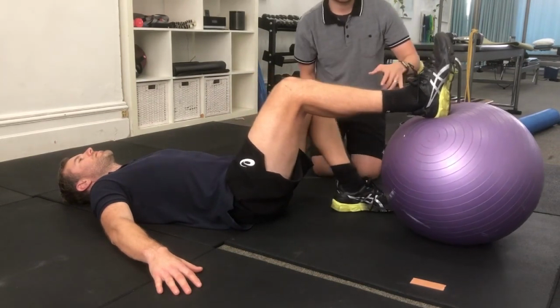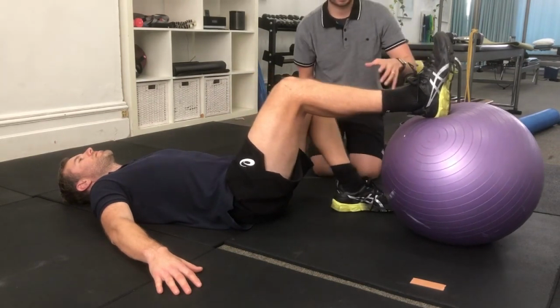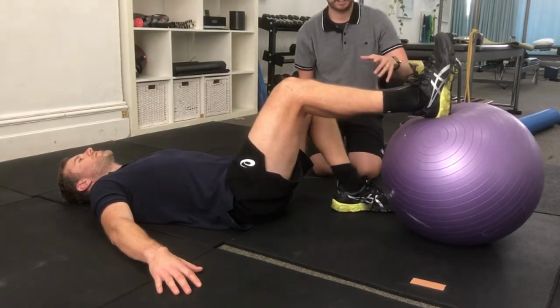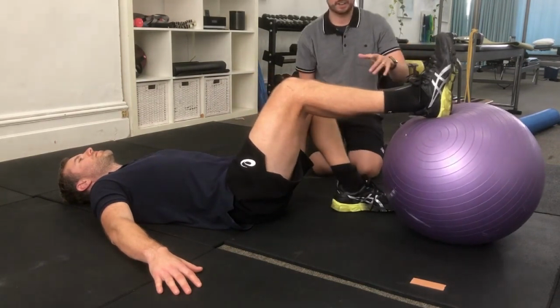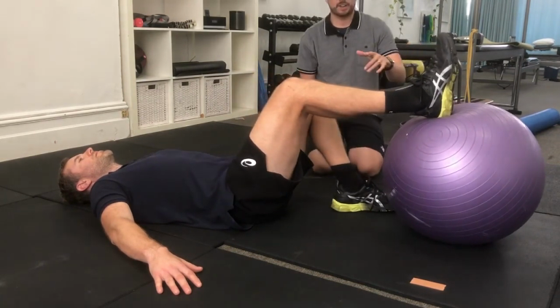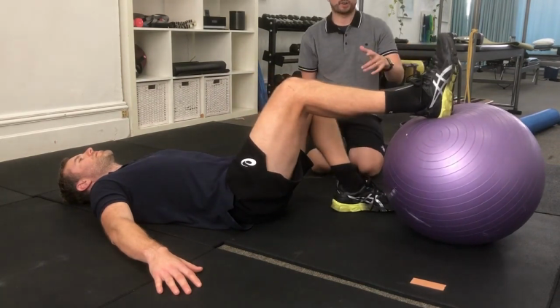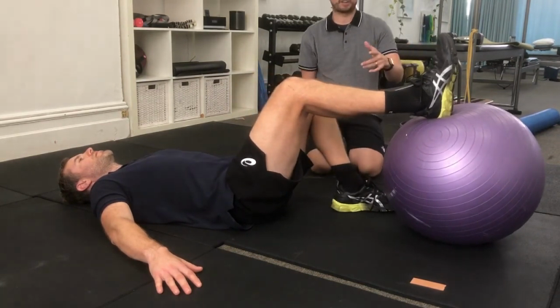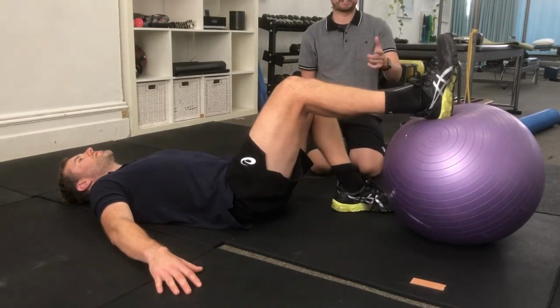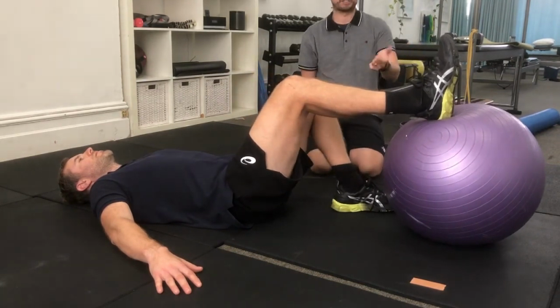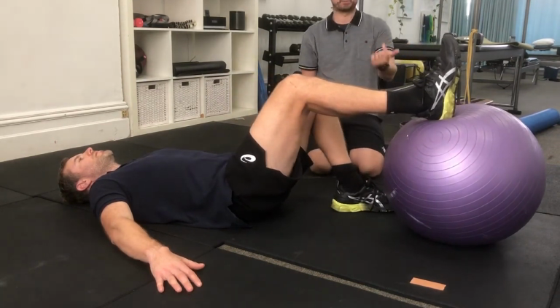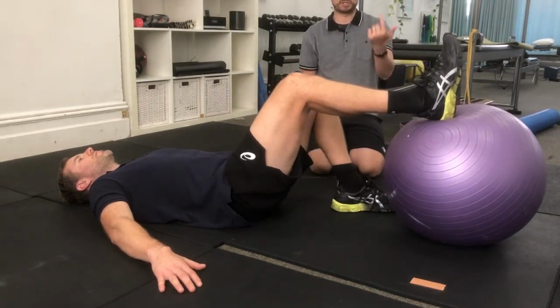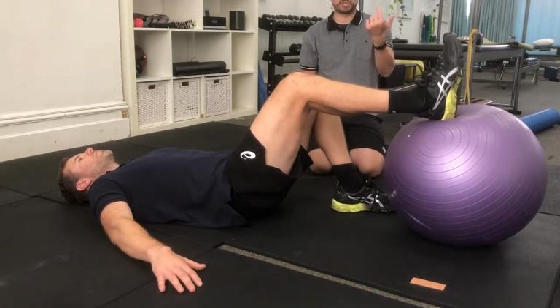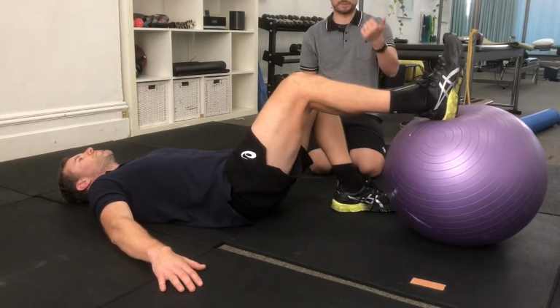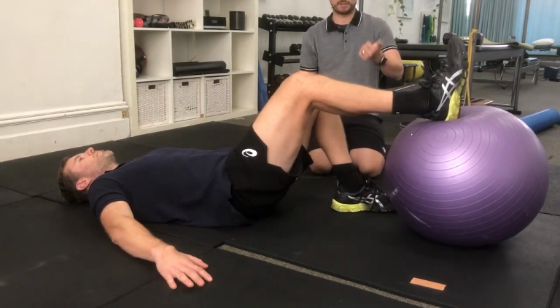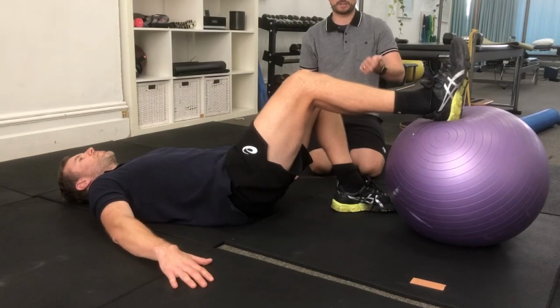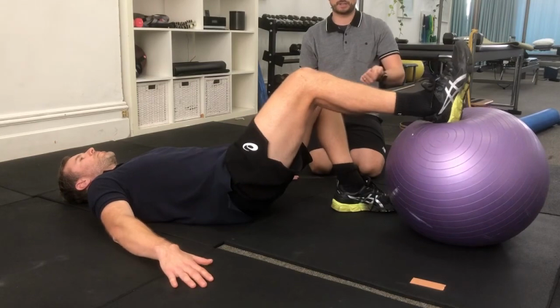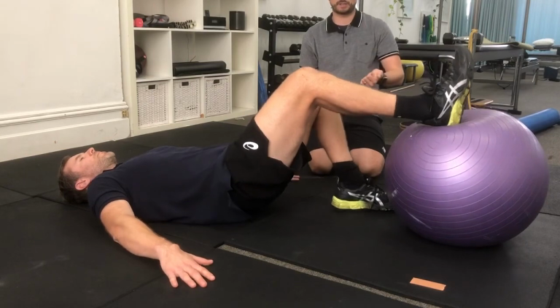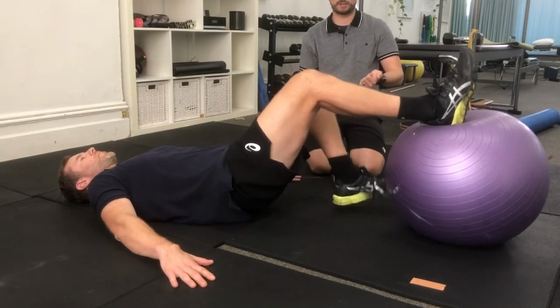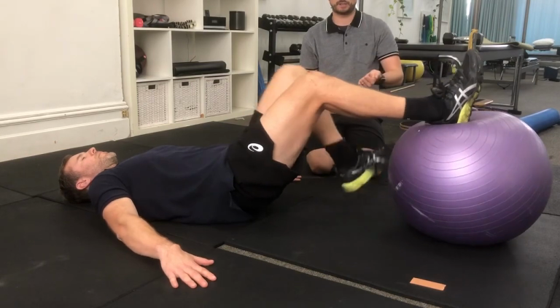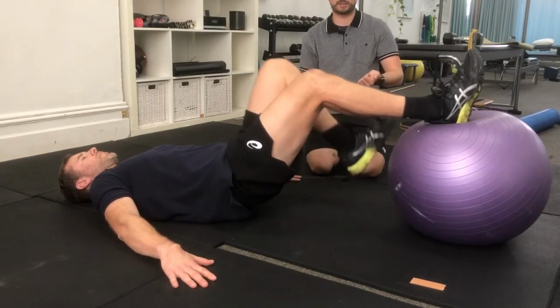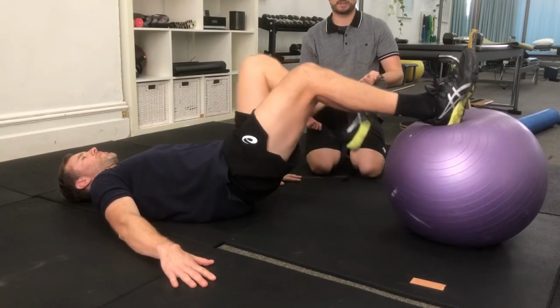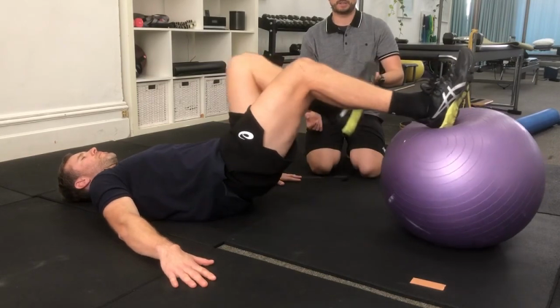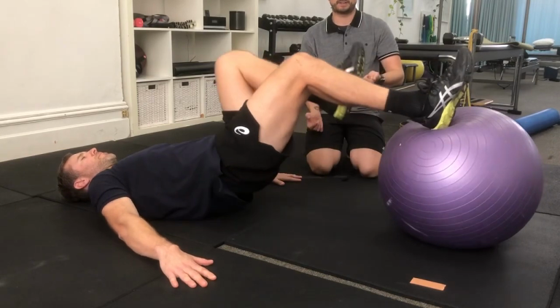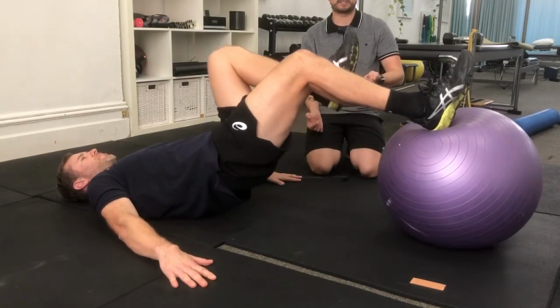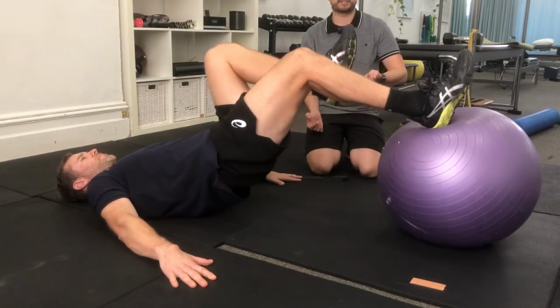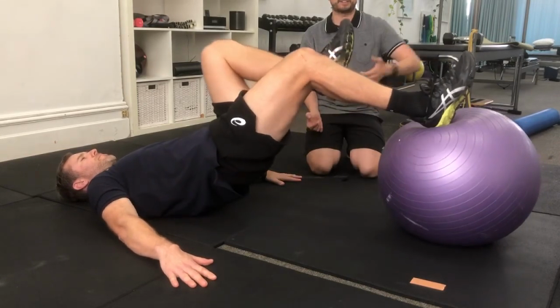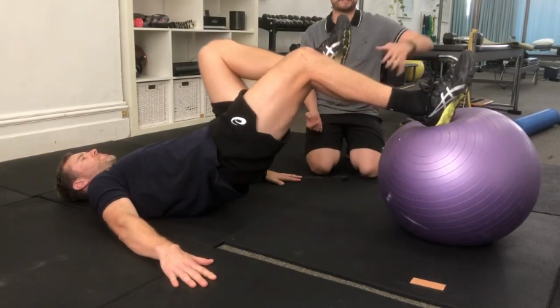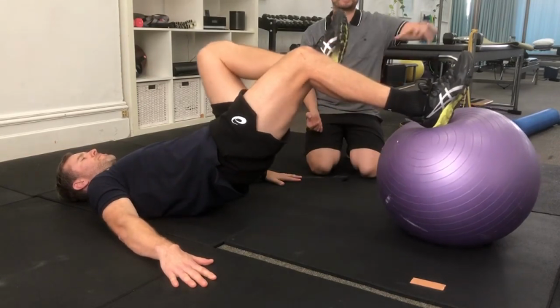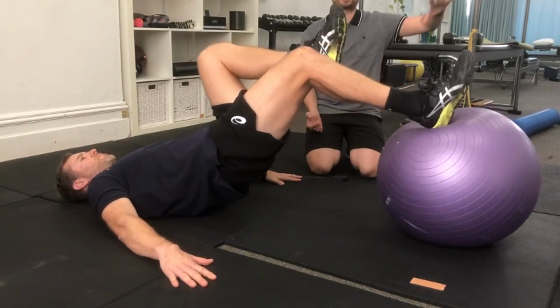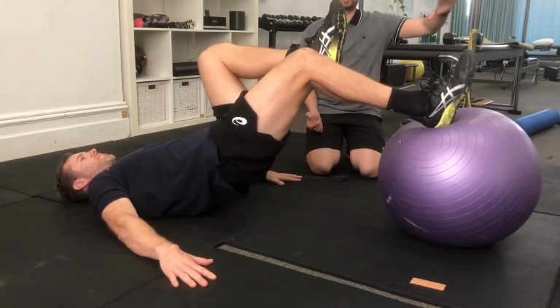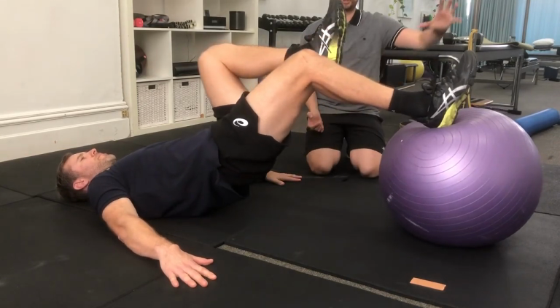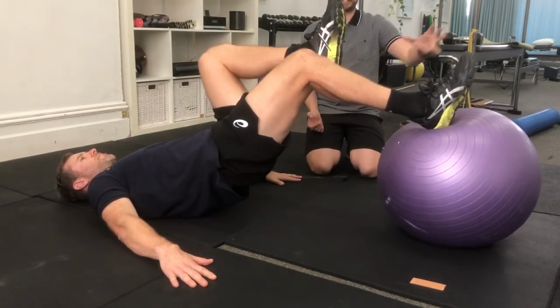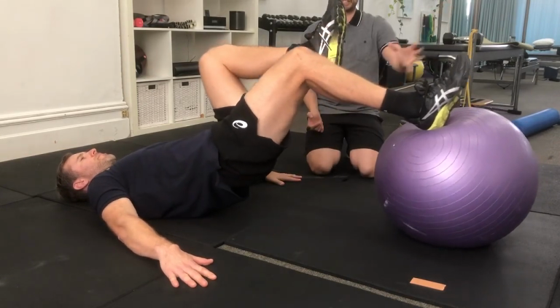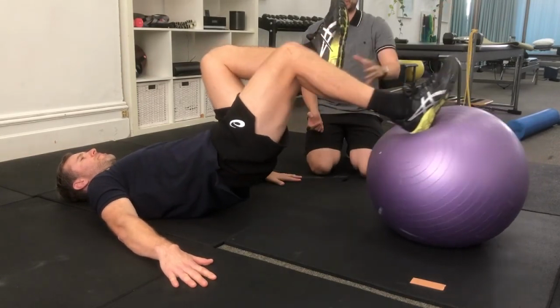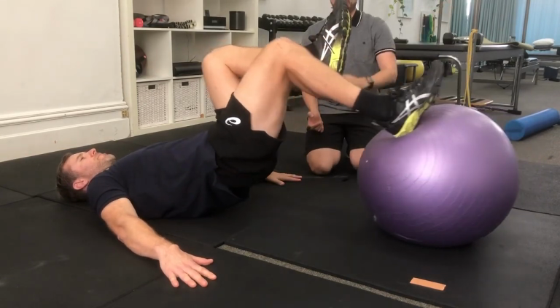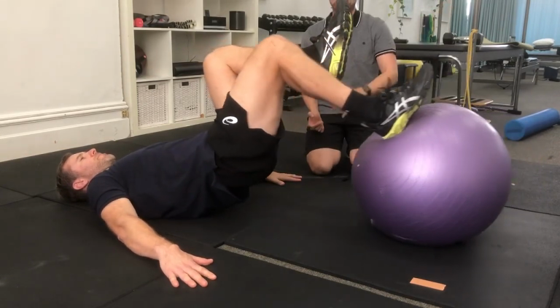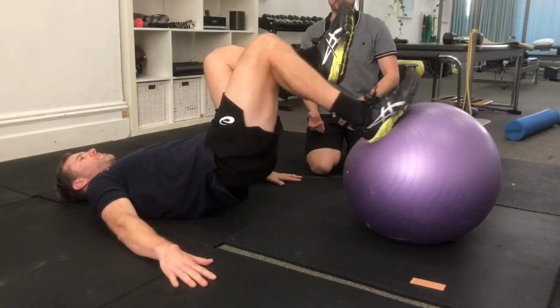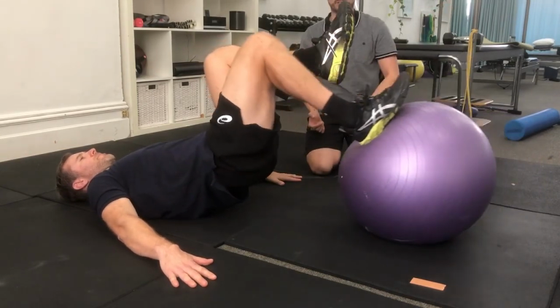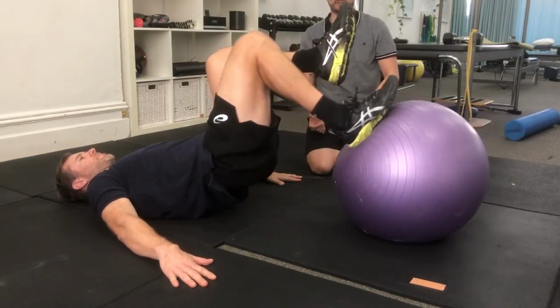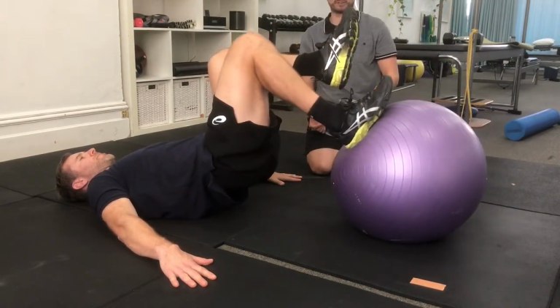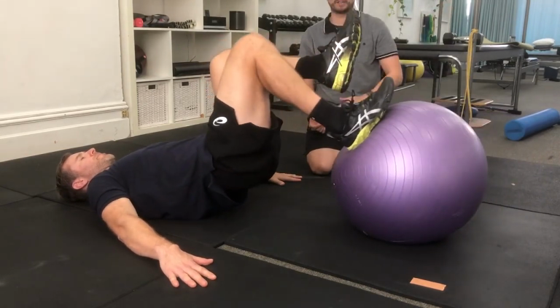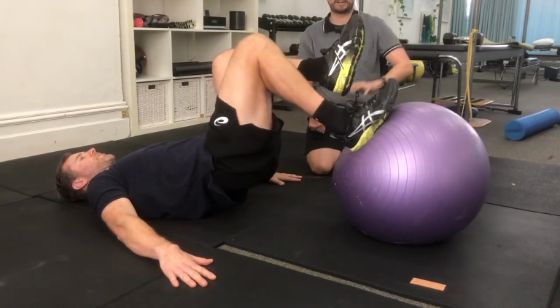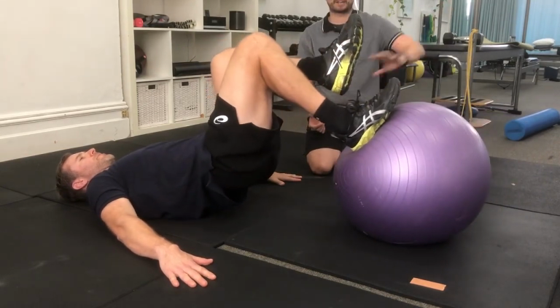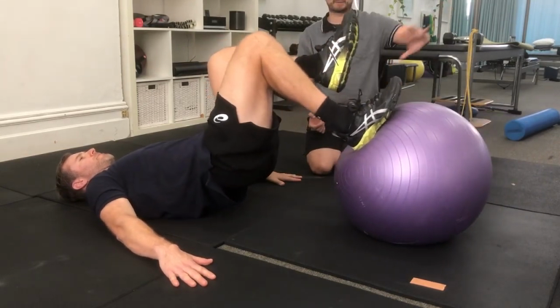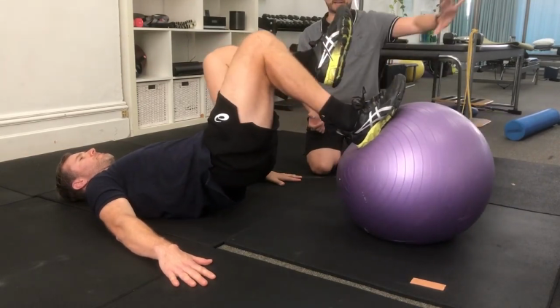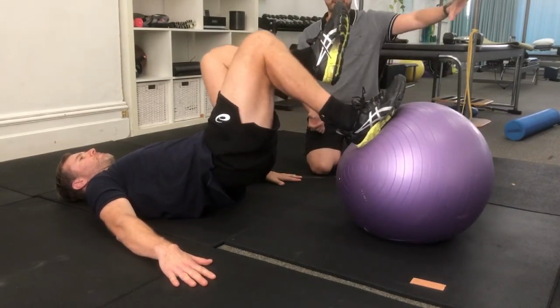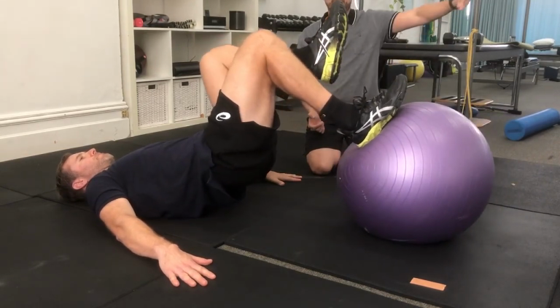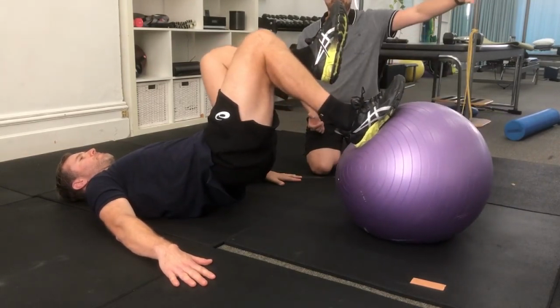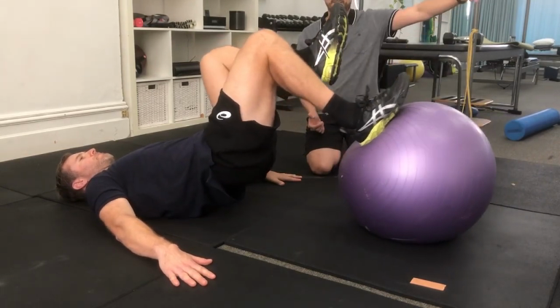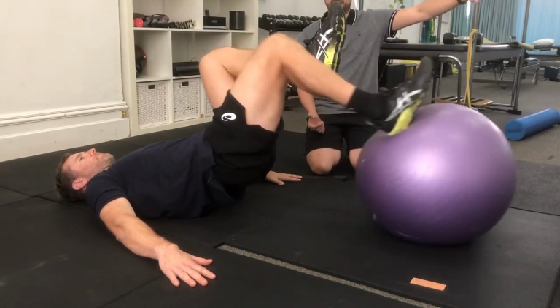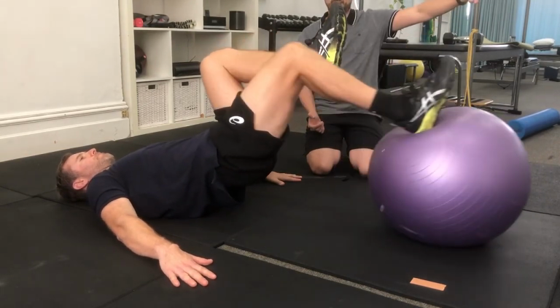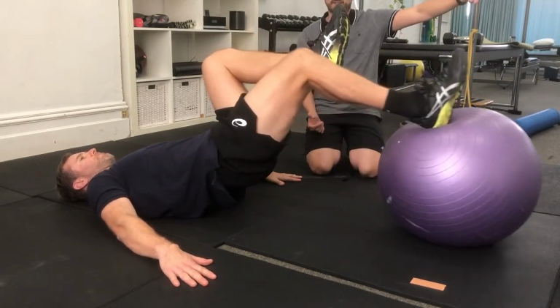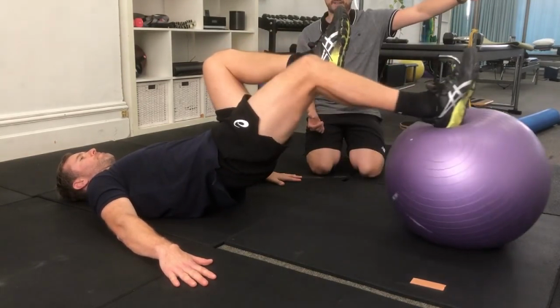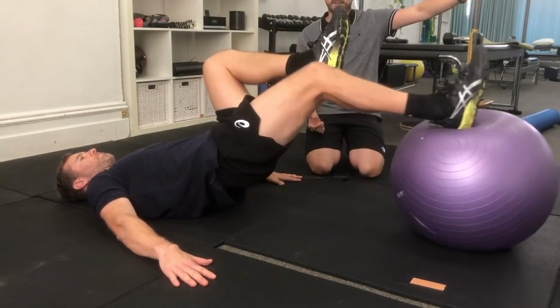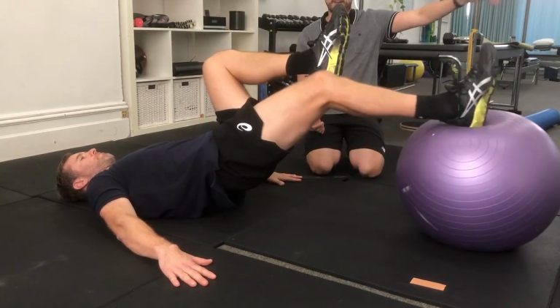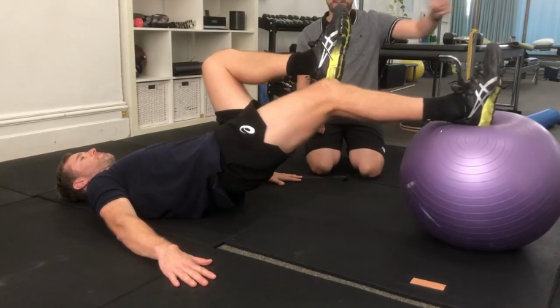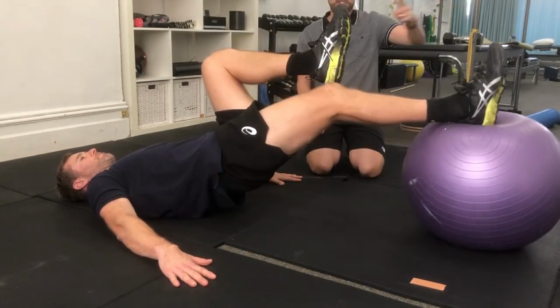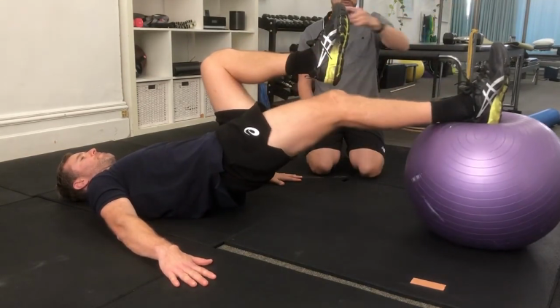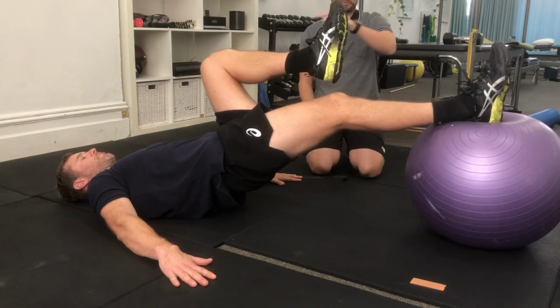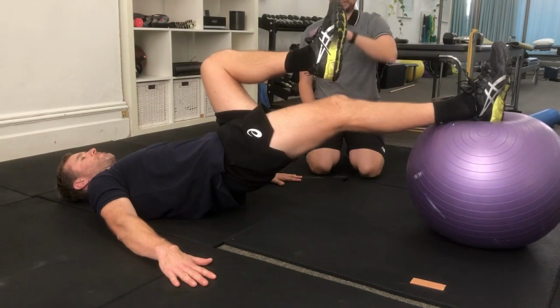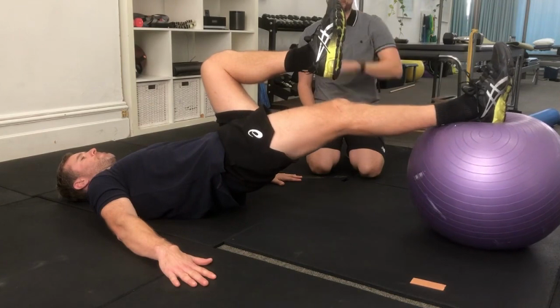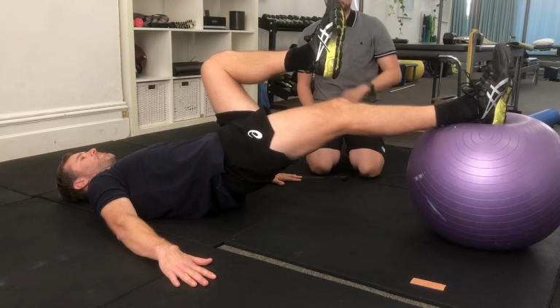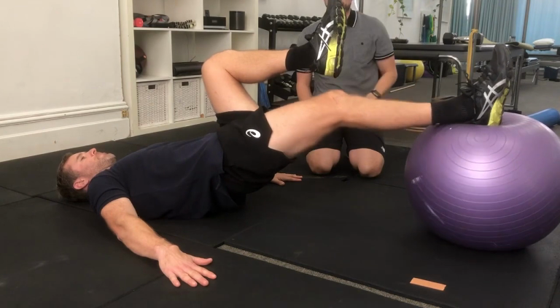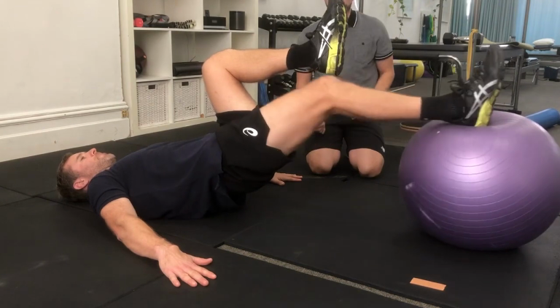So Shane, I'll get you to bridge up — and then just curling in. Hamstring curl, coming out, and just repeat reps there.